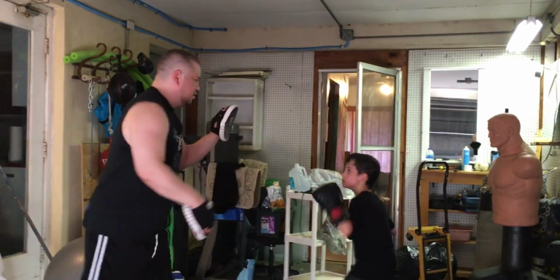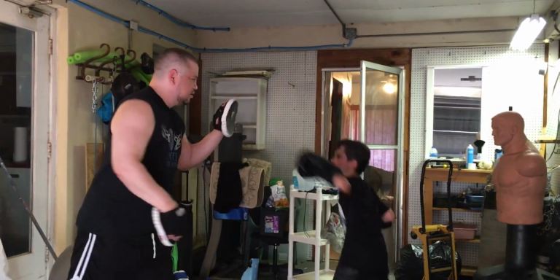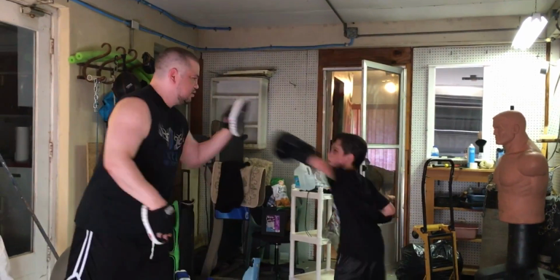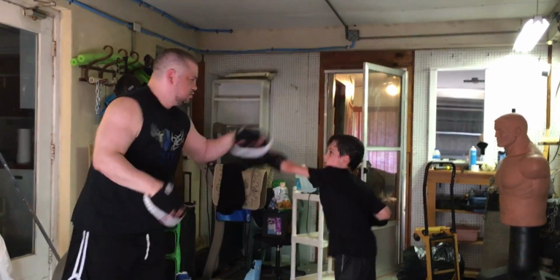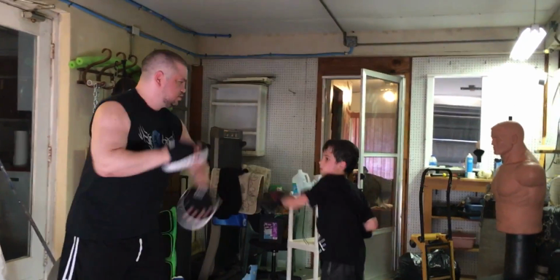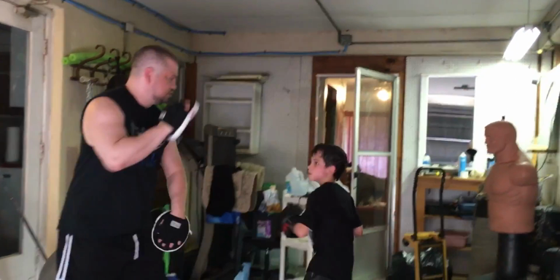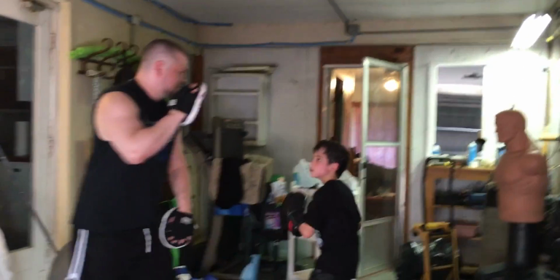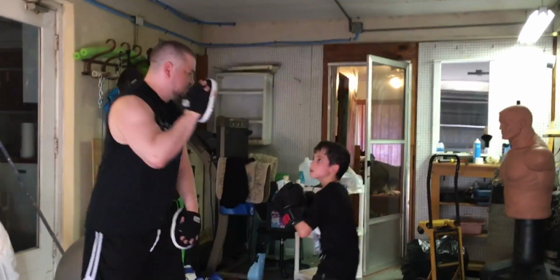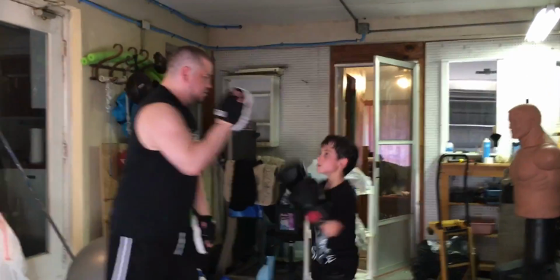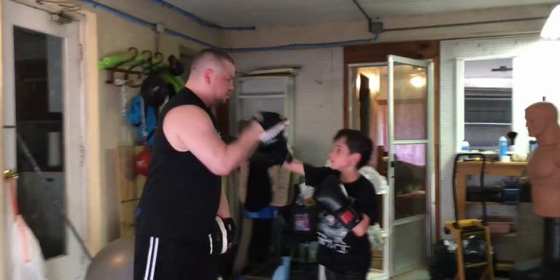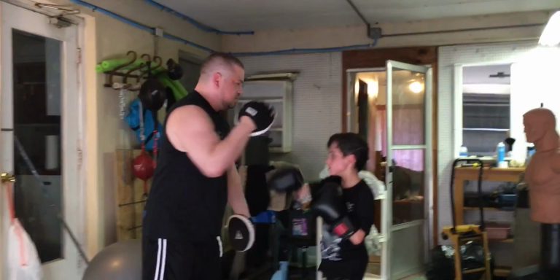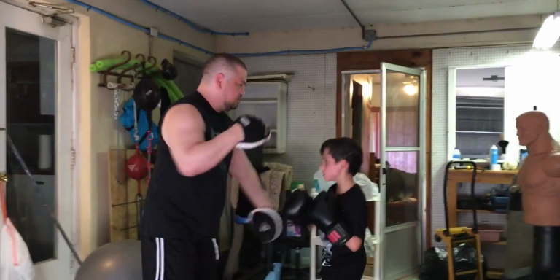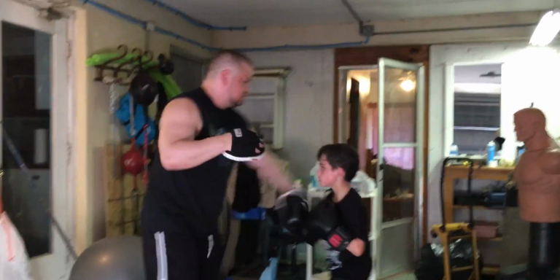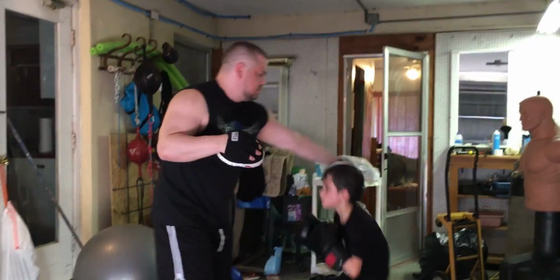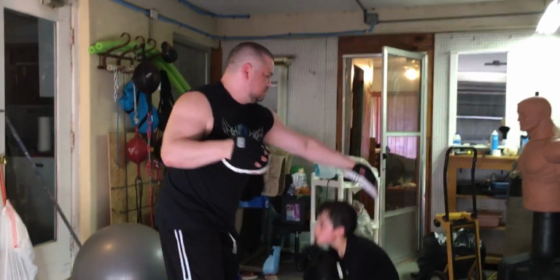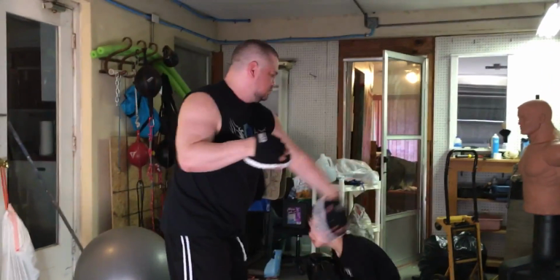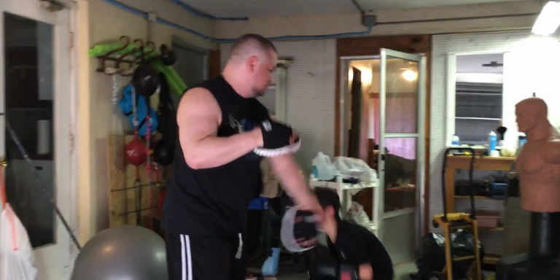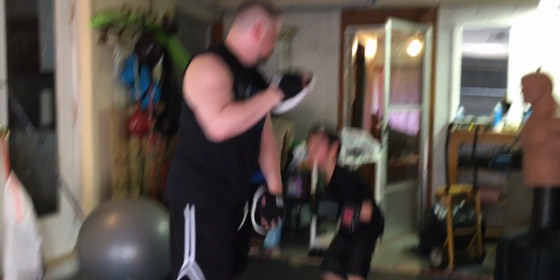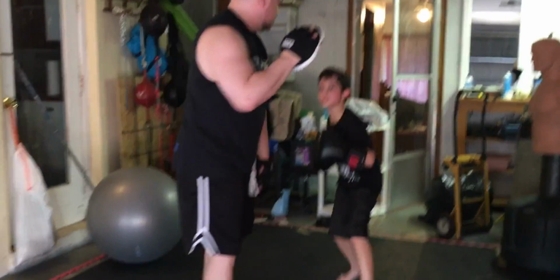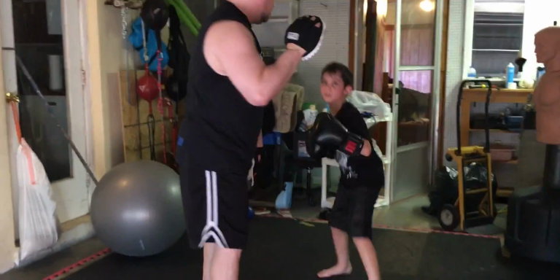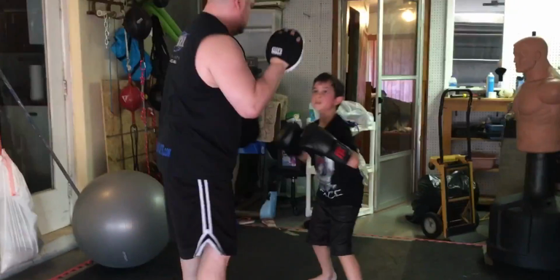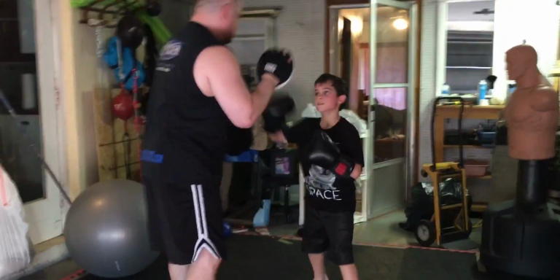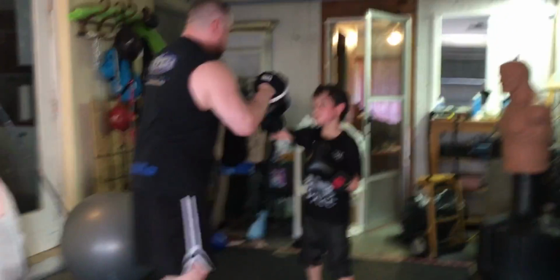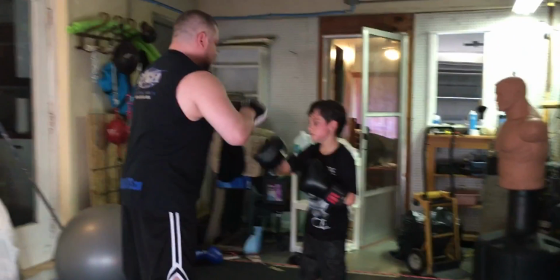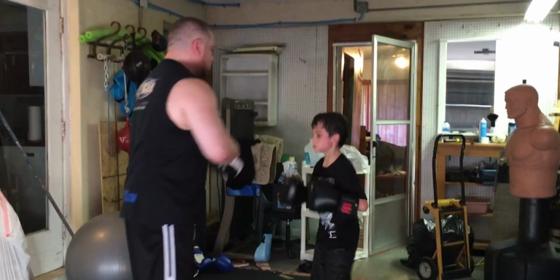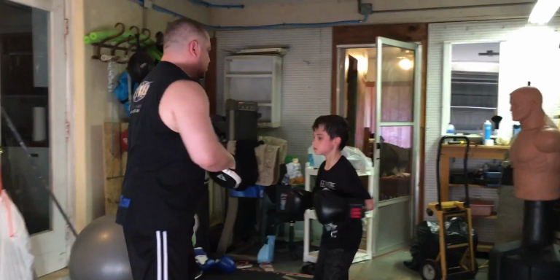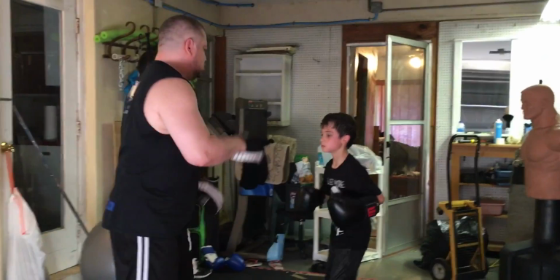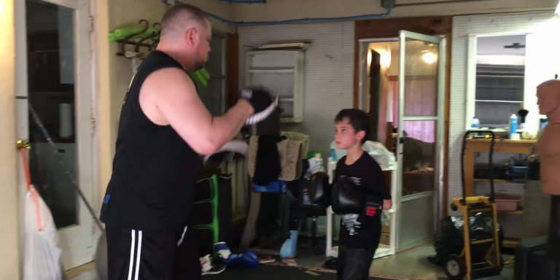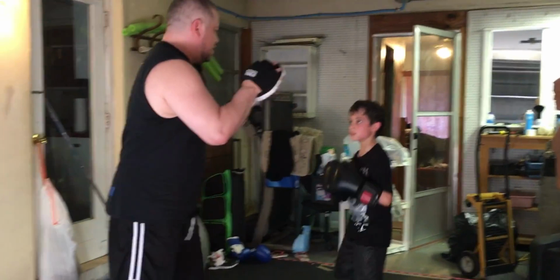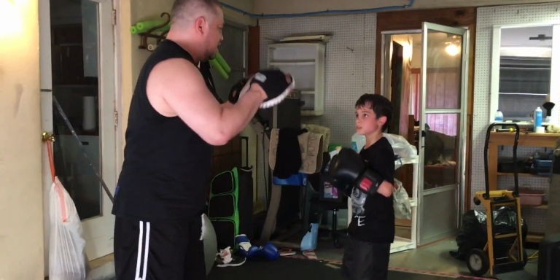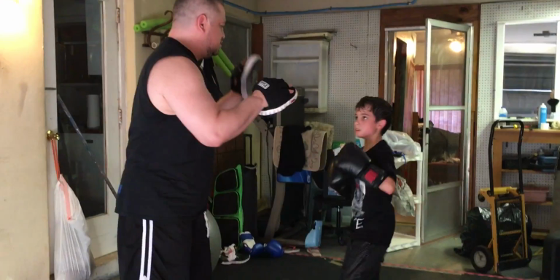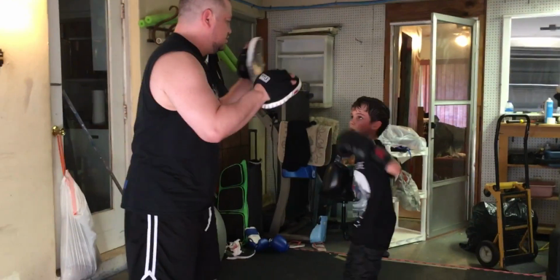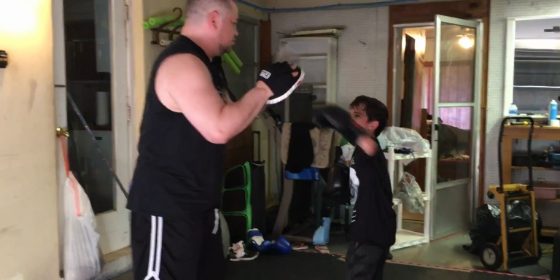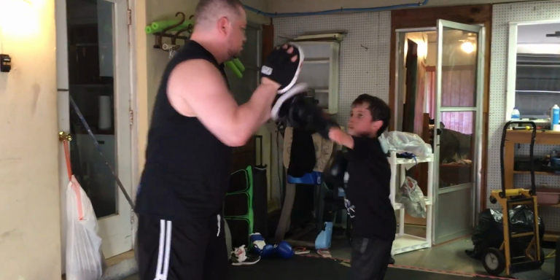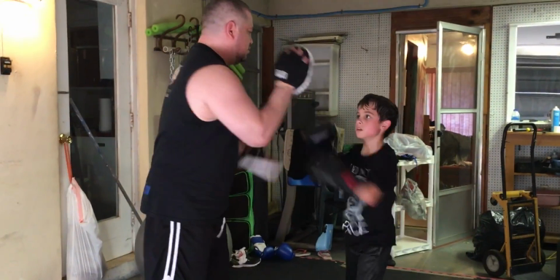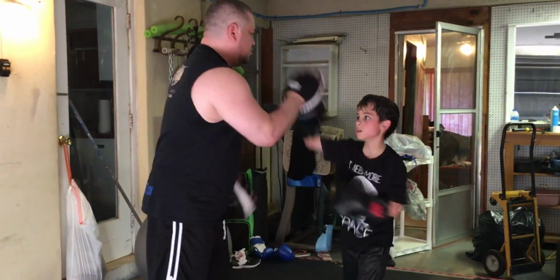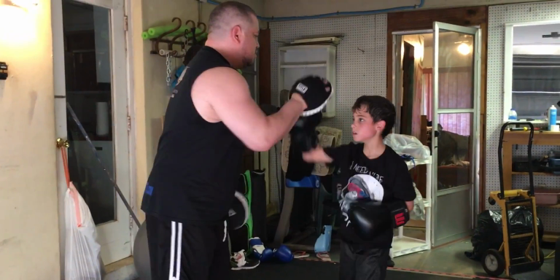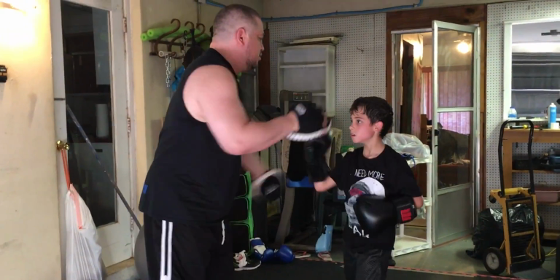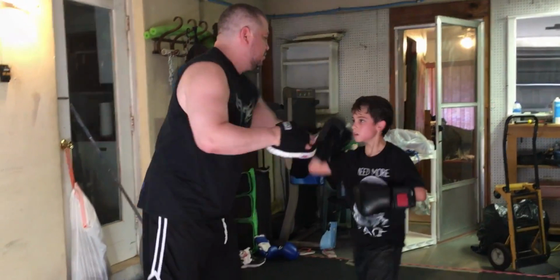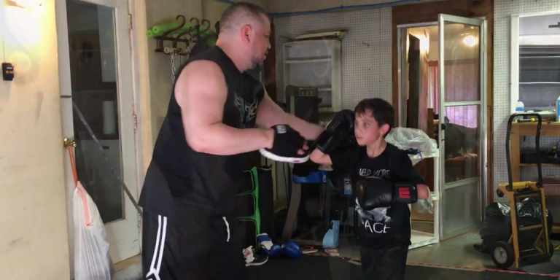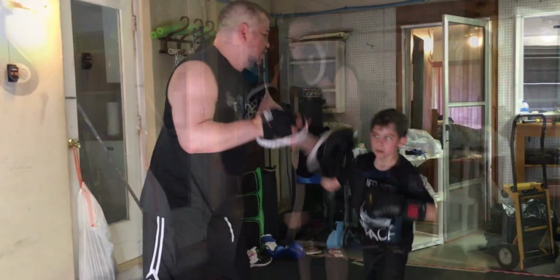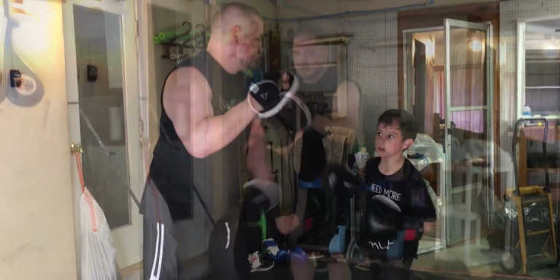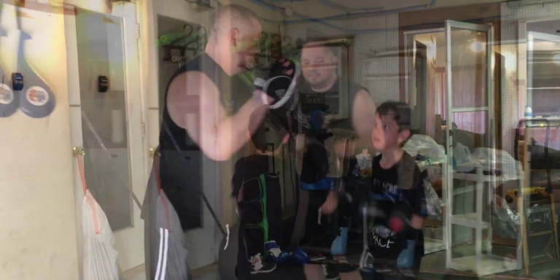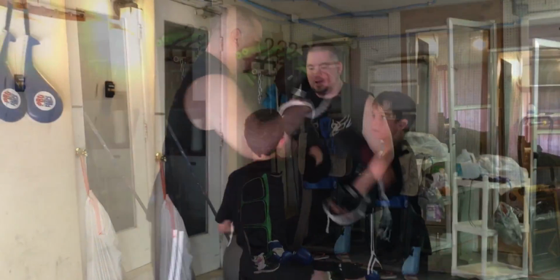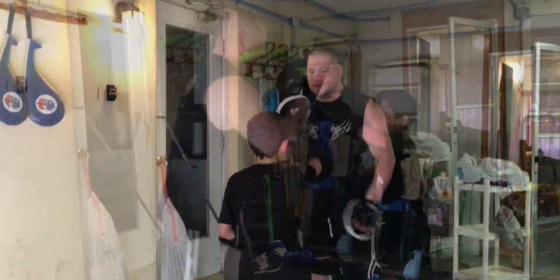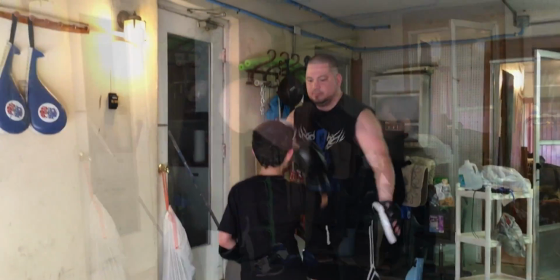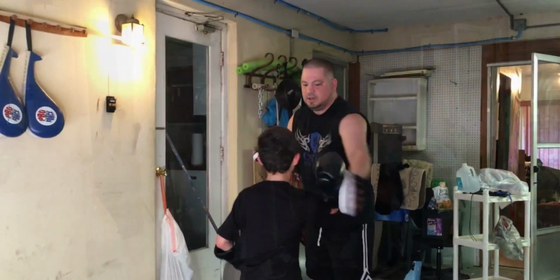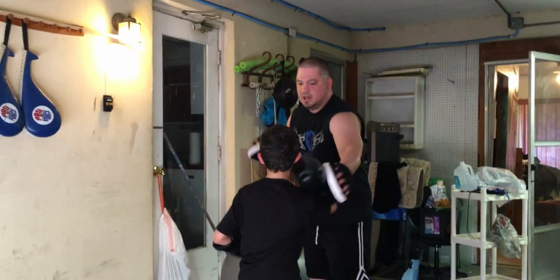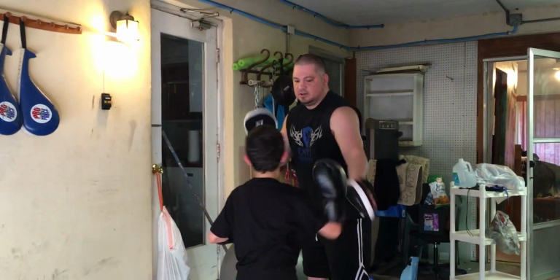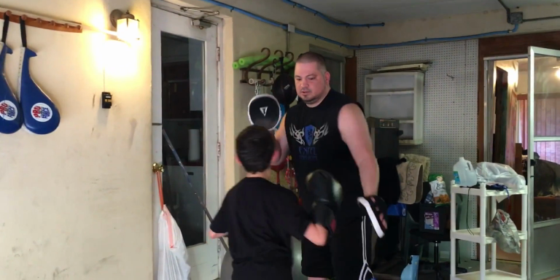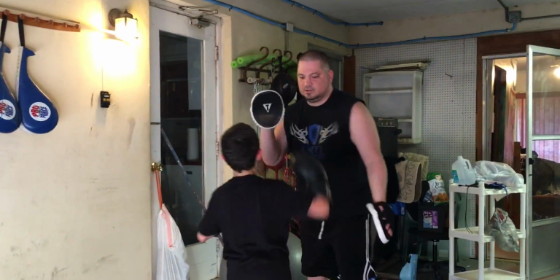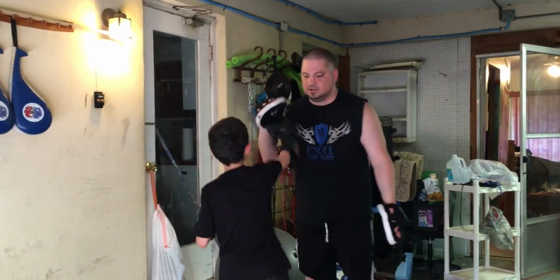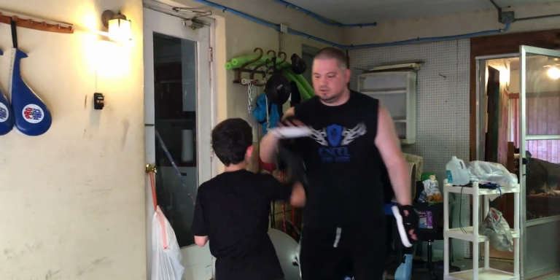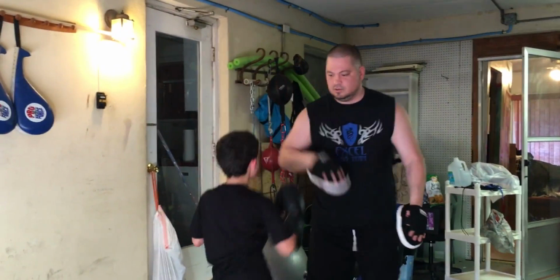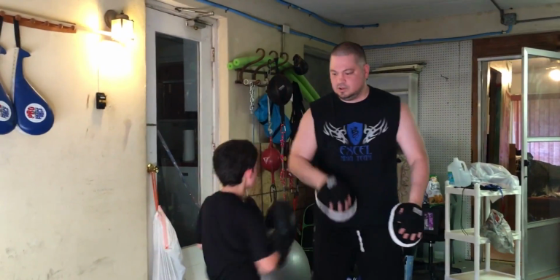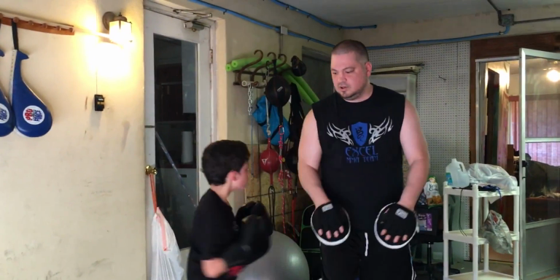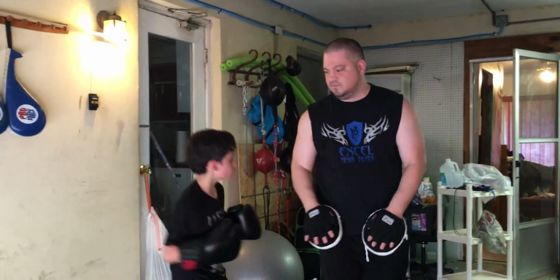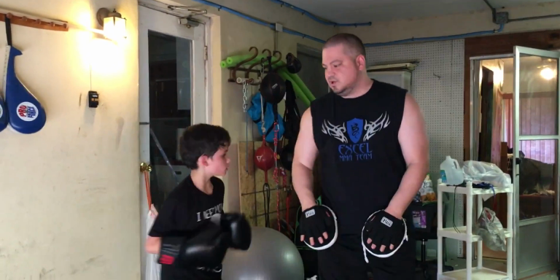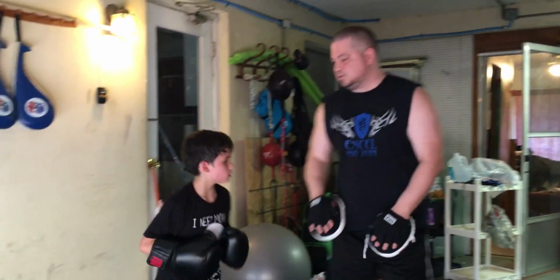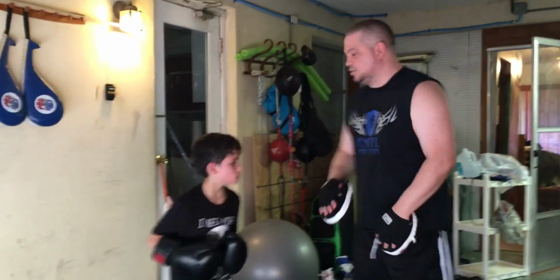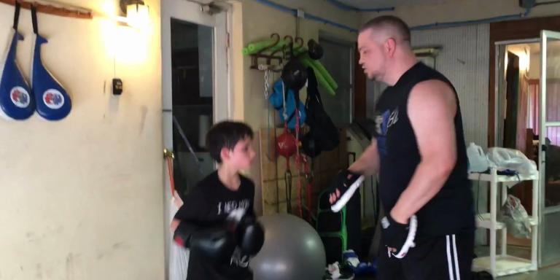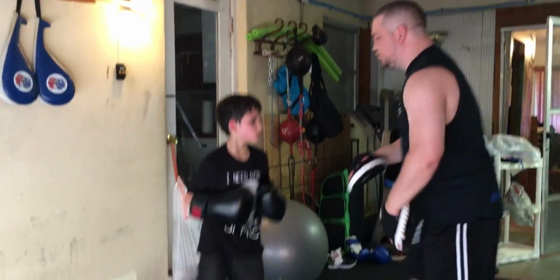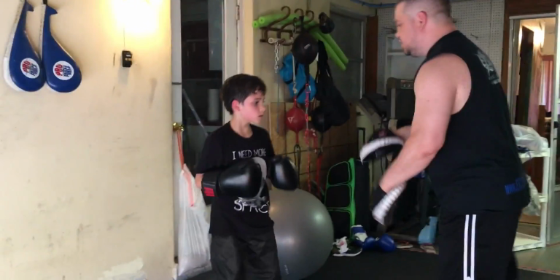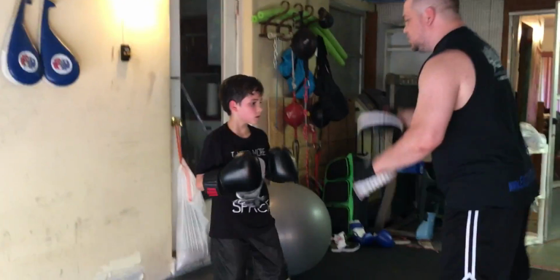One, two. Roll, two. One, two. Block, two. Block, two. Block, two. Good. Finish it with three.